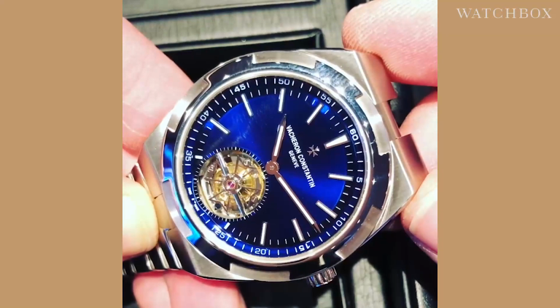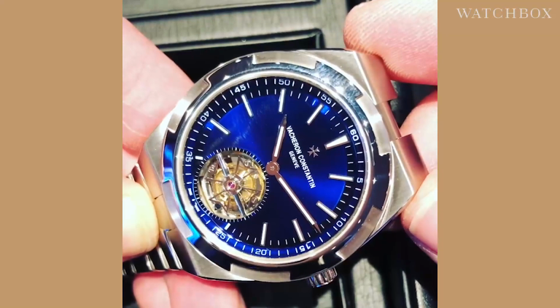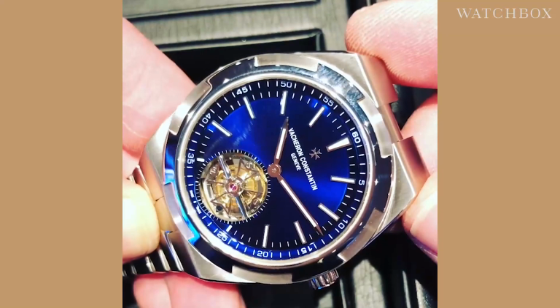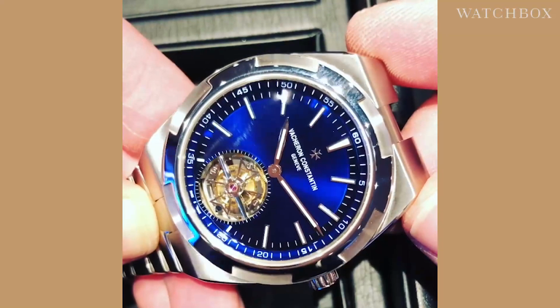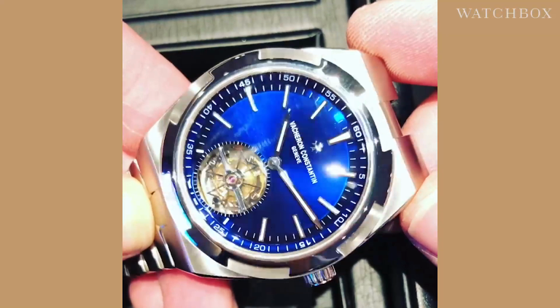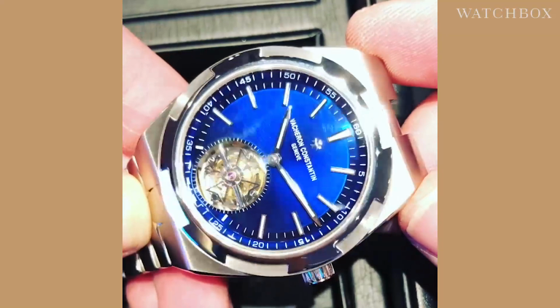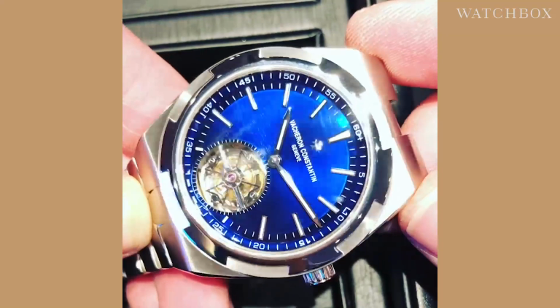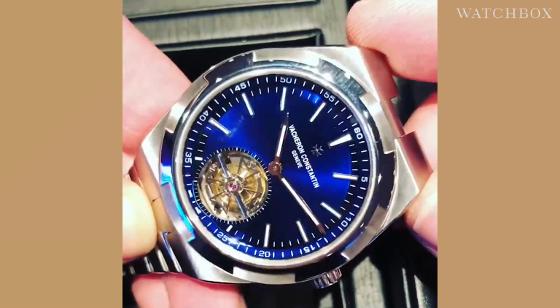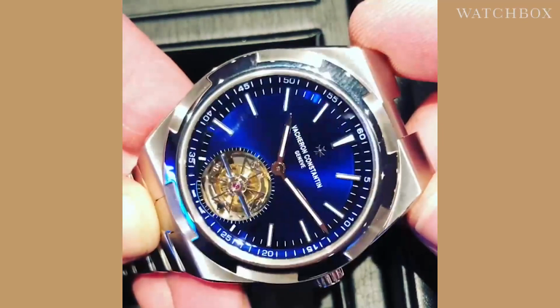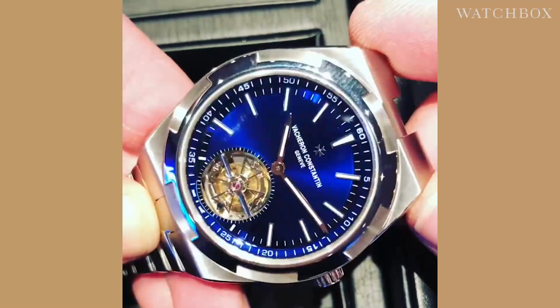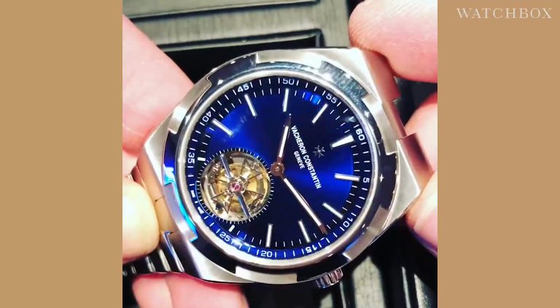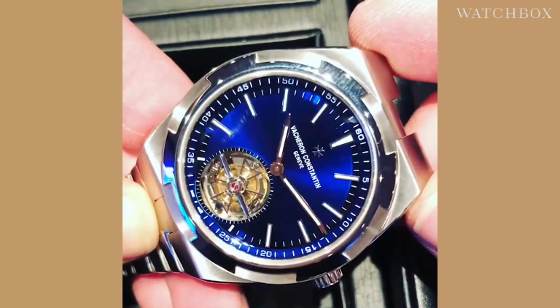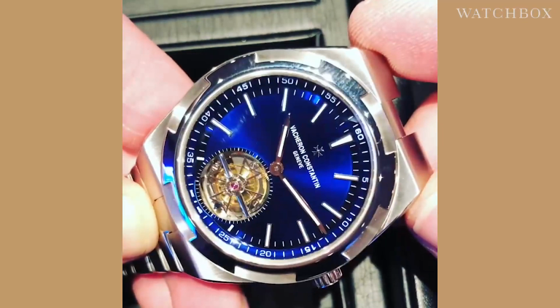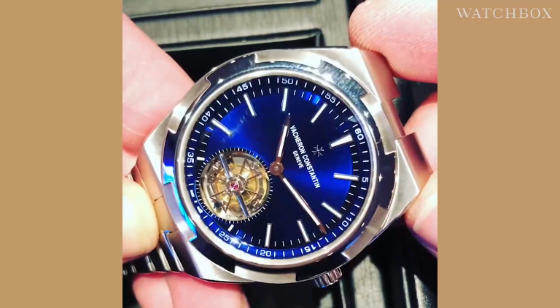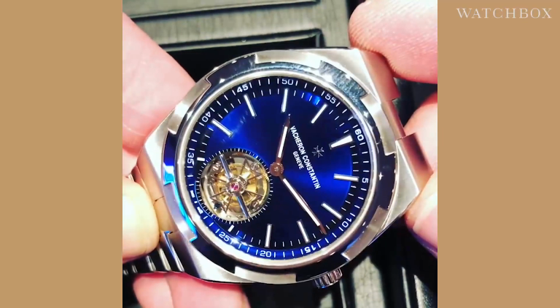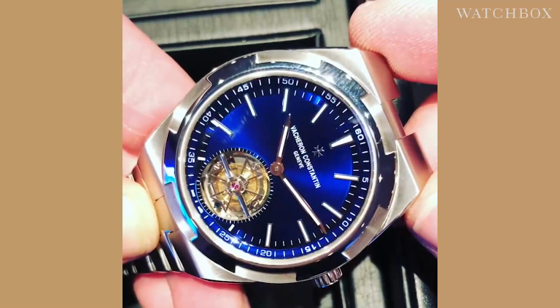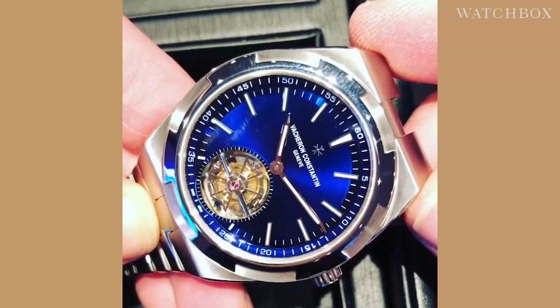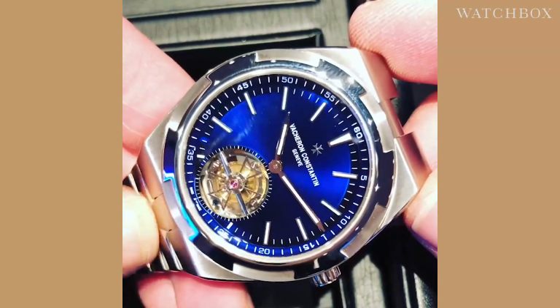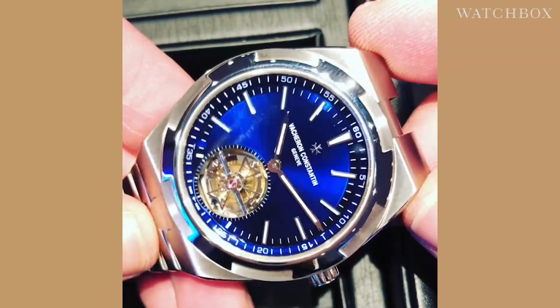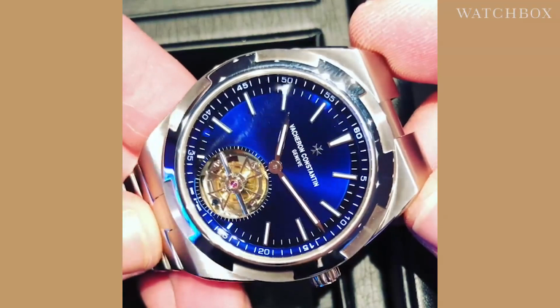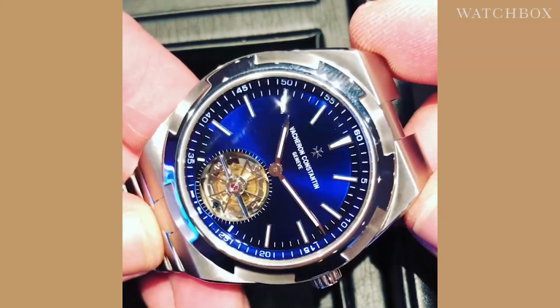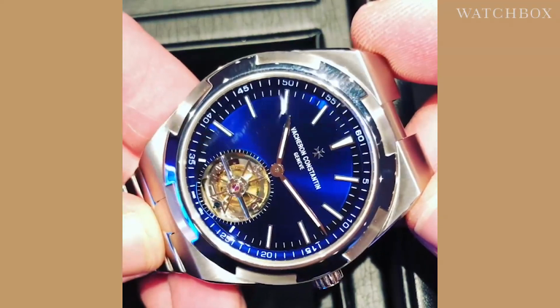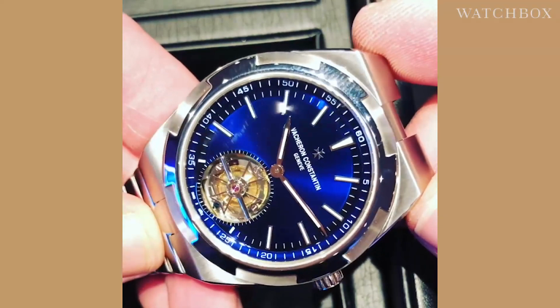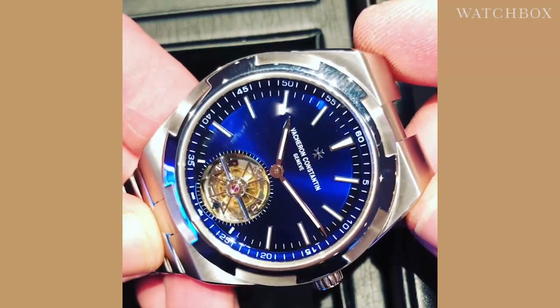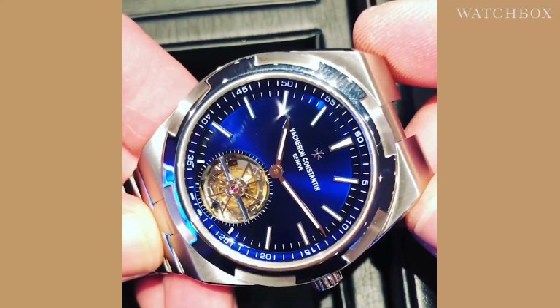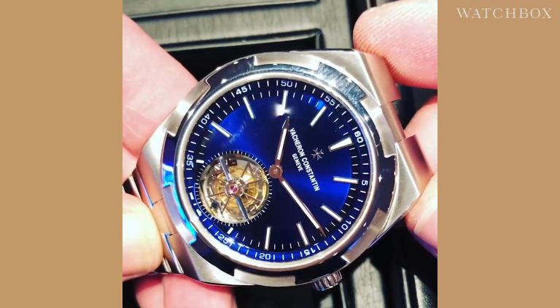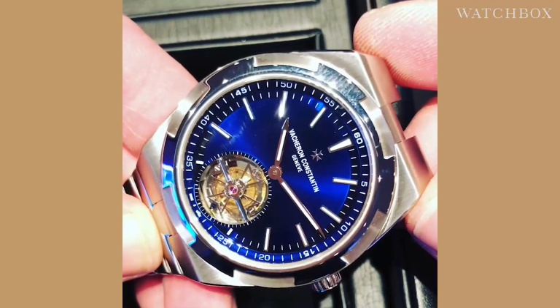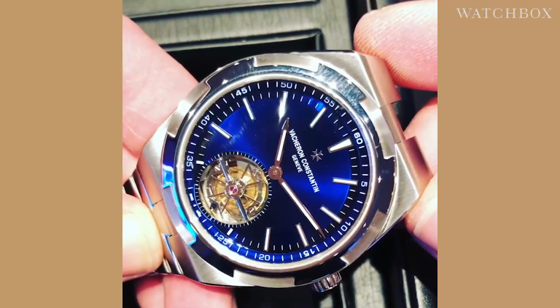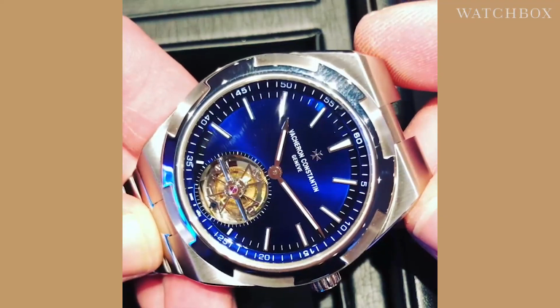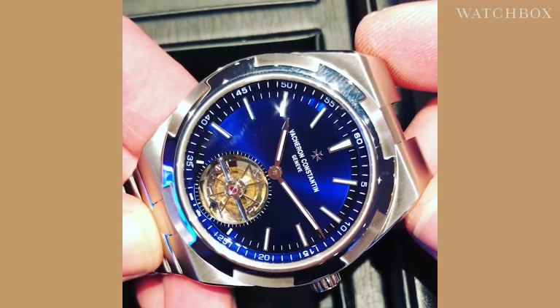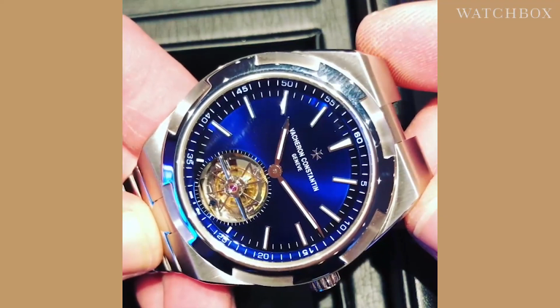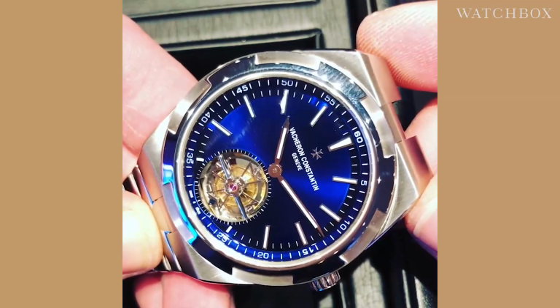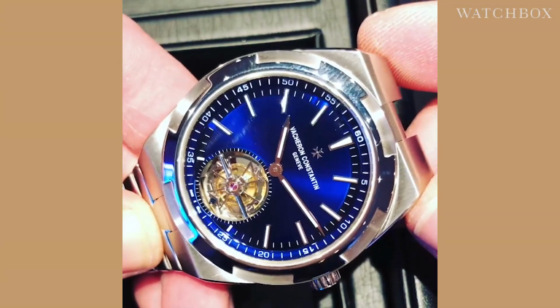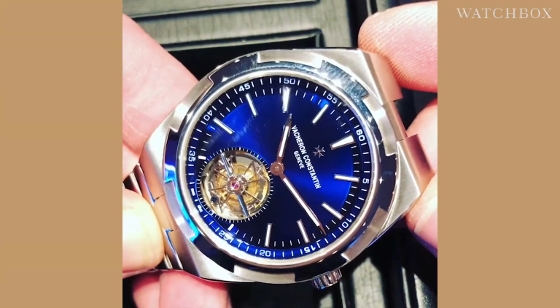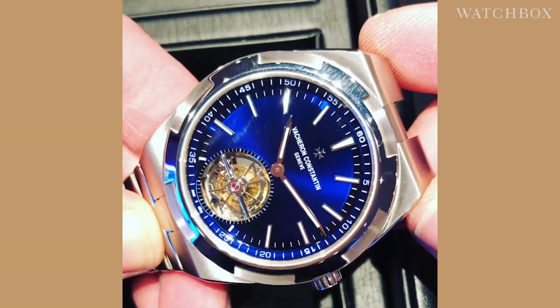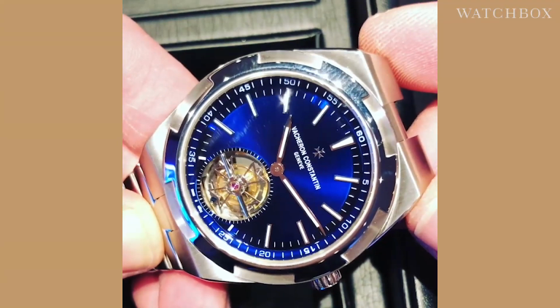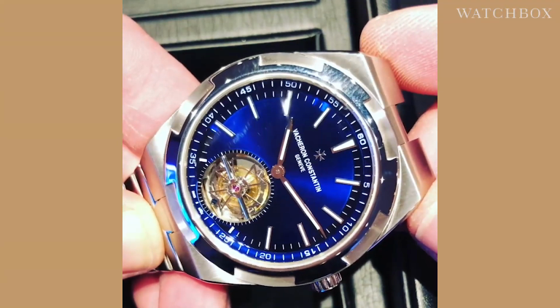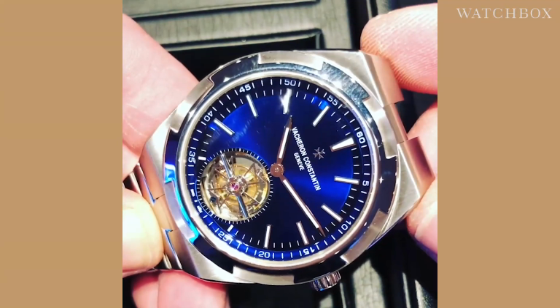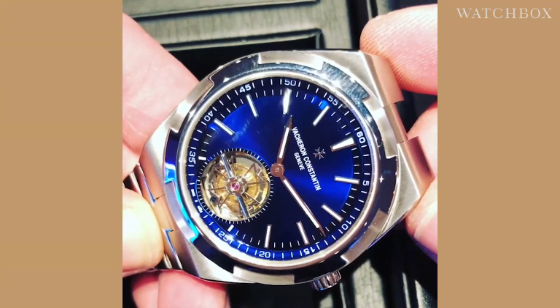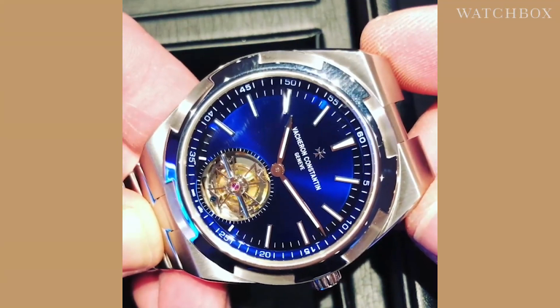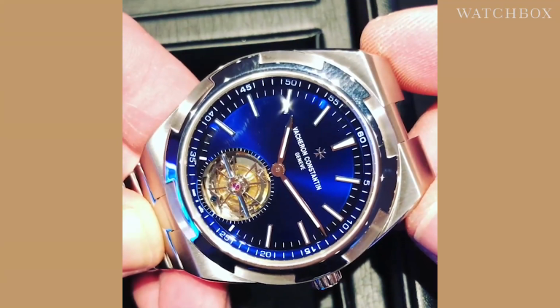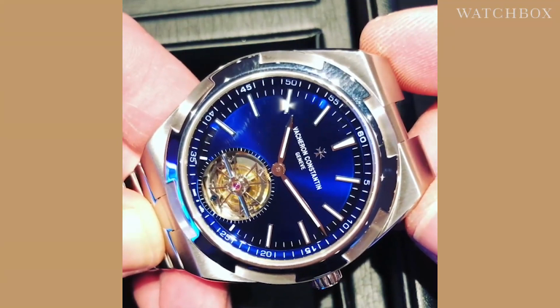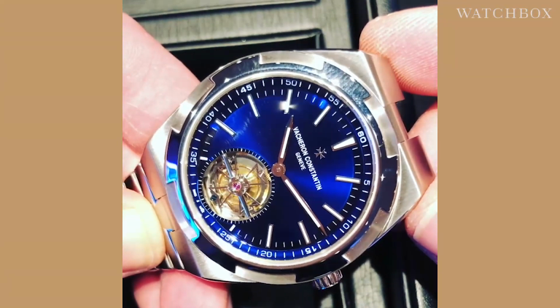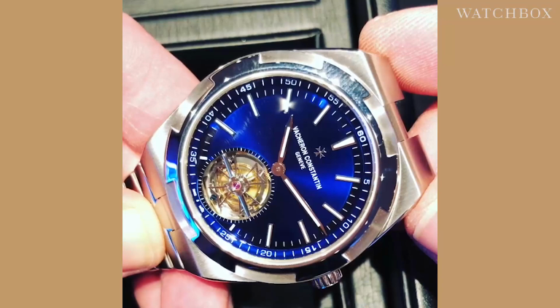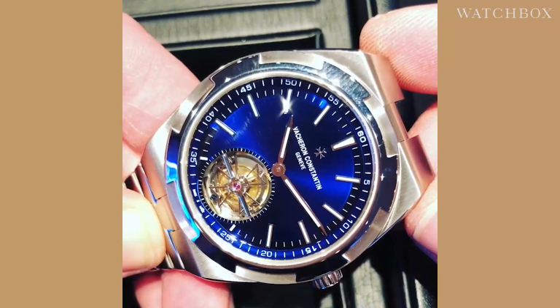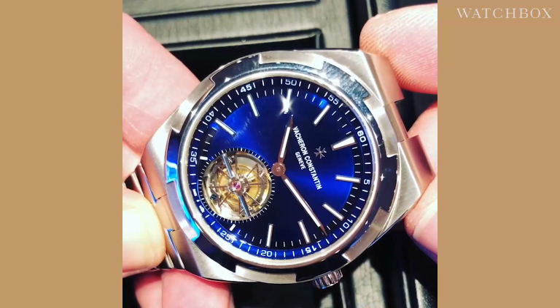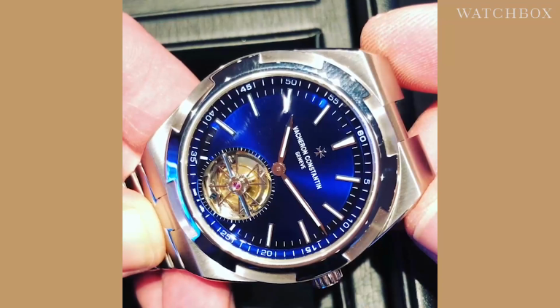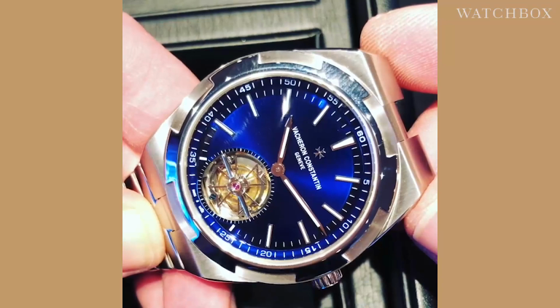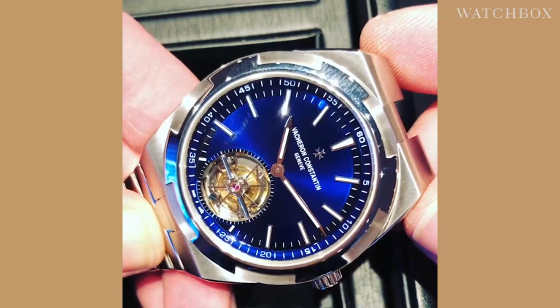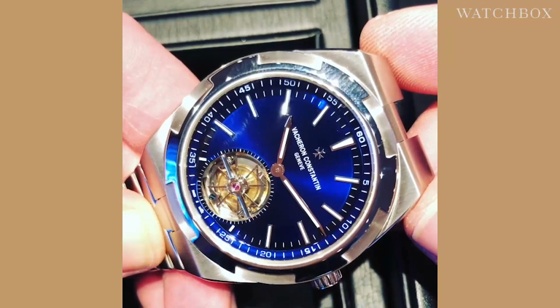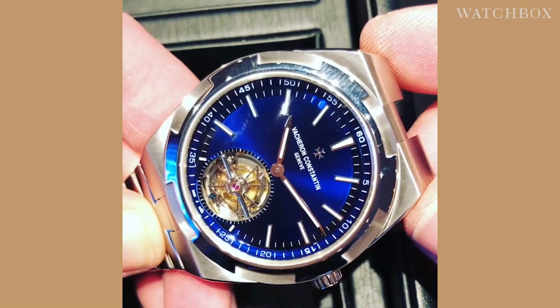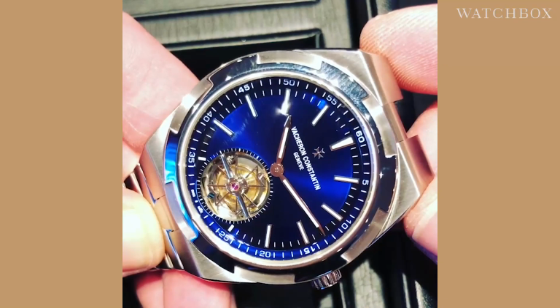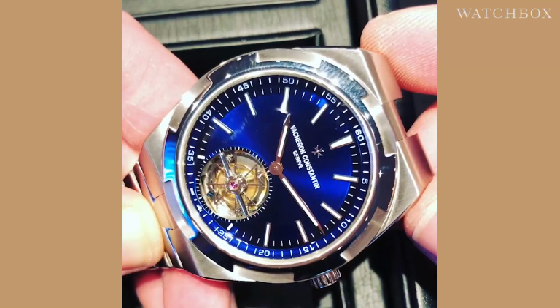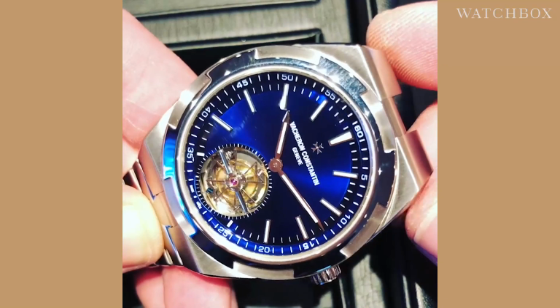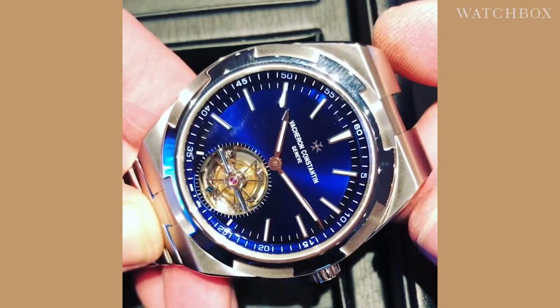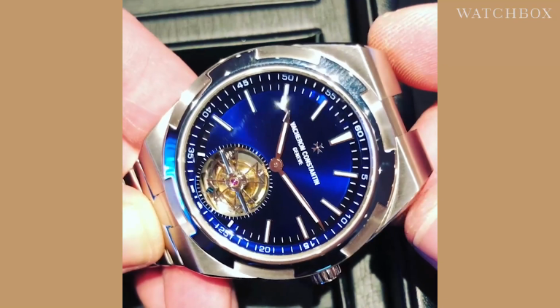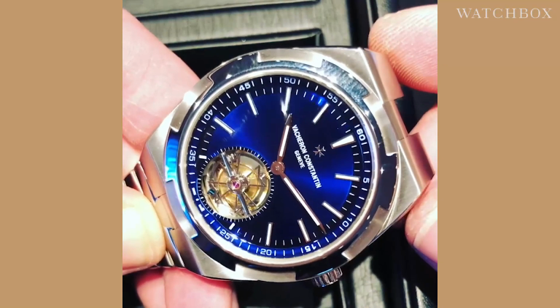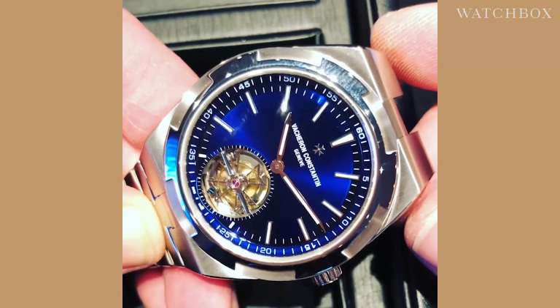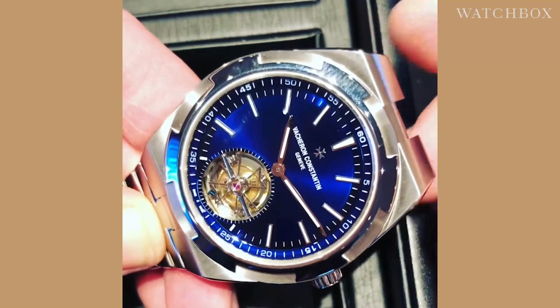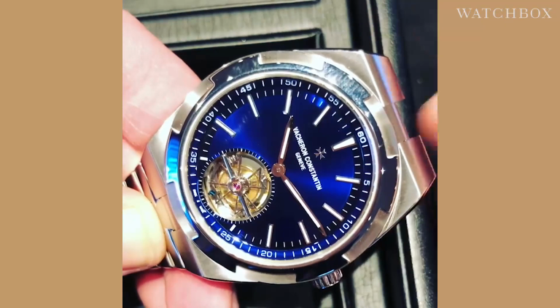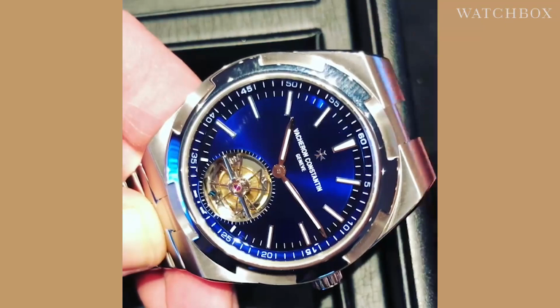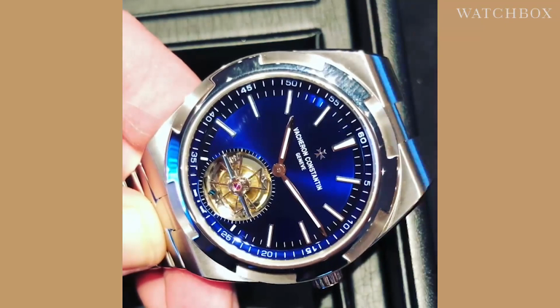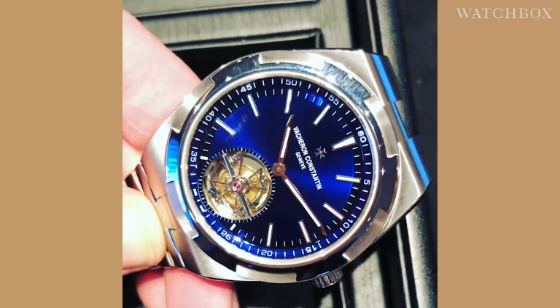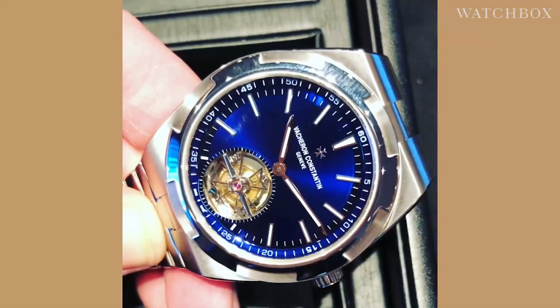42.5mm in stainless steel, this is pretty close to the perfect watch. Vacheron Constantin Overseas Tourbillon, new for 2019.